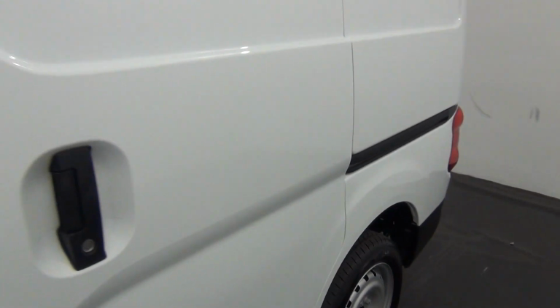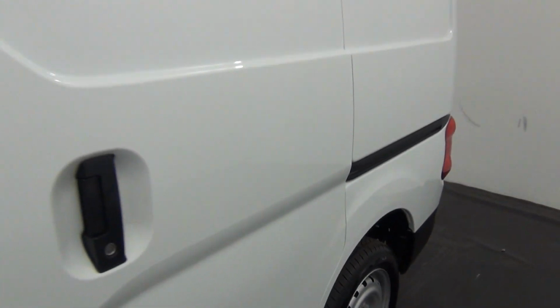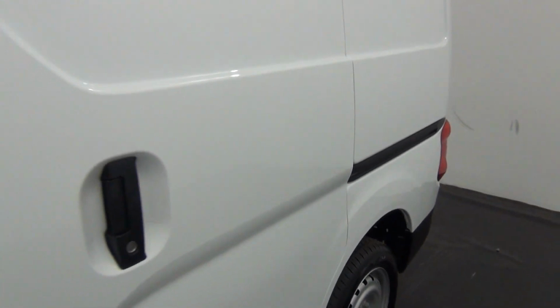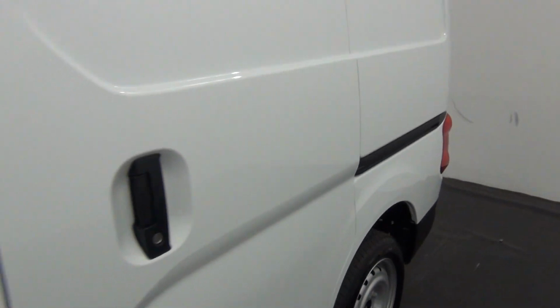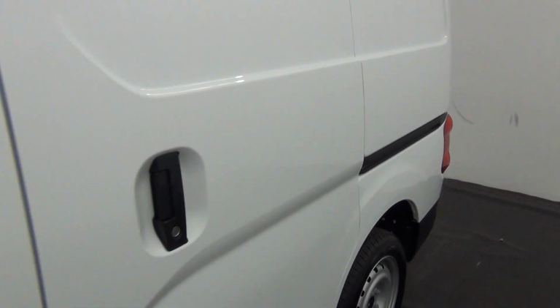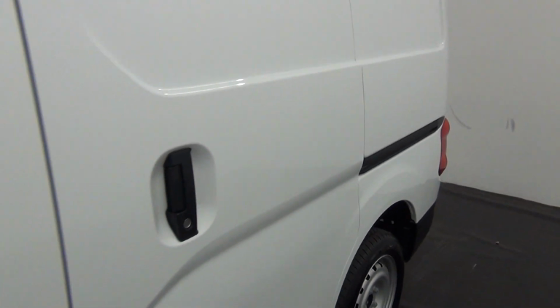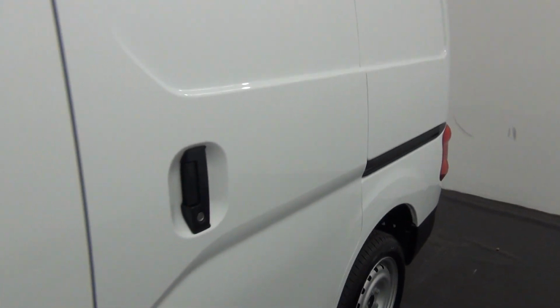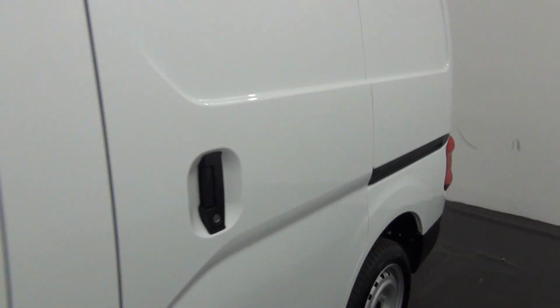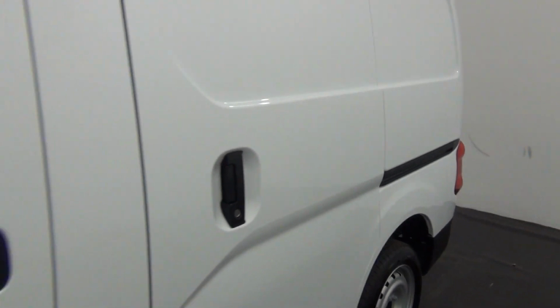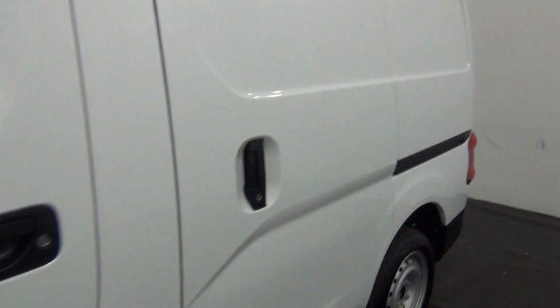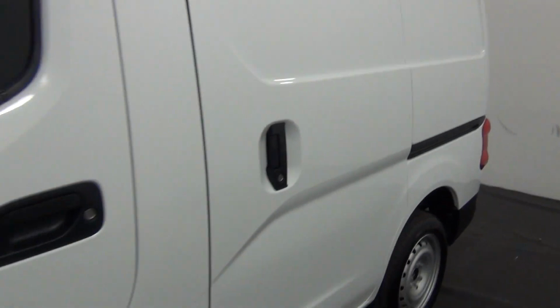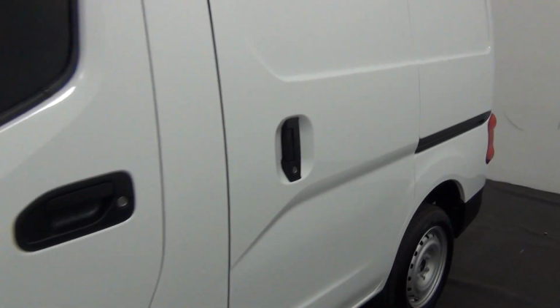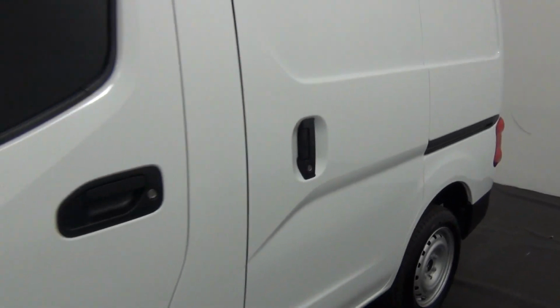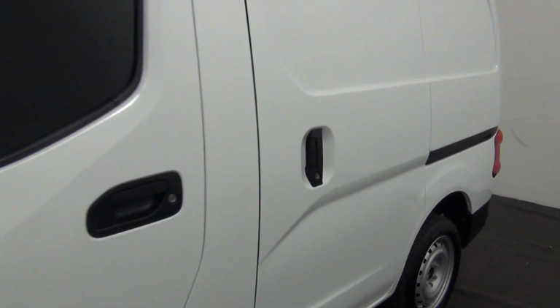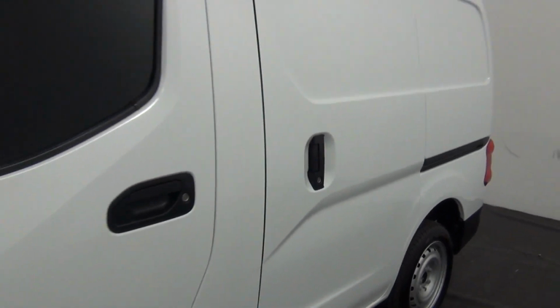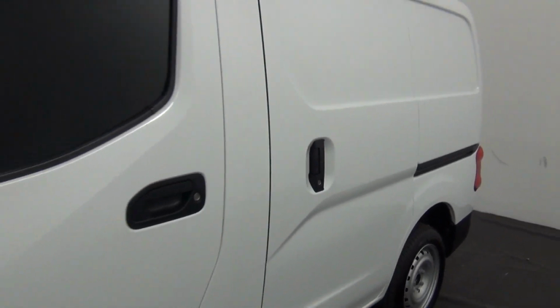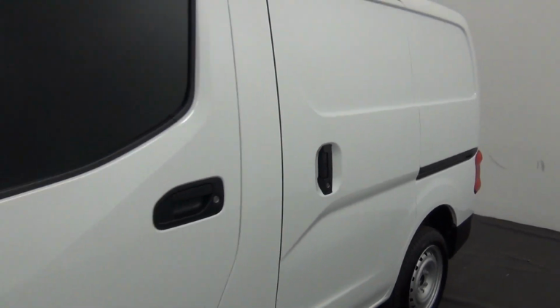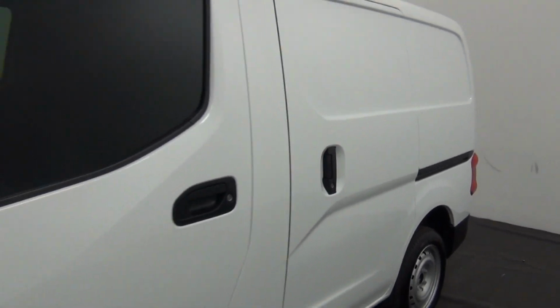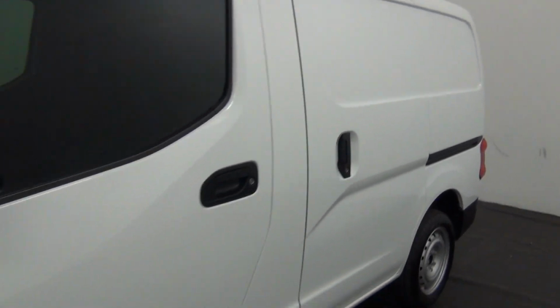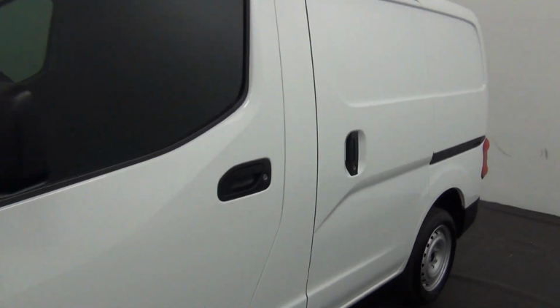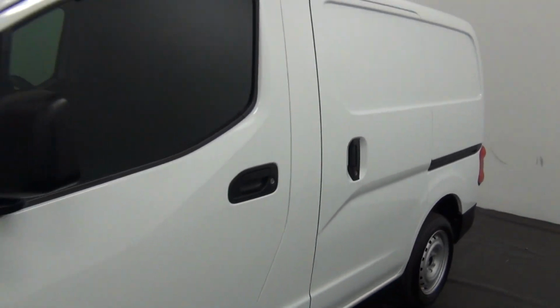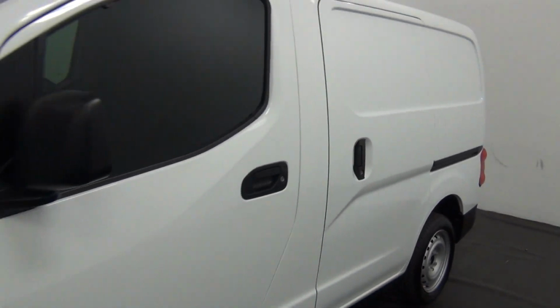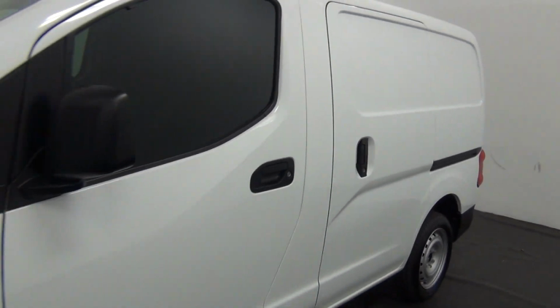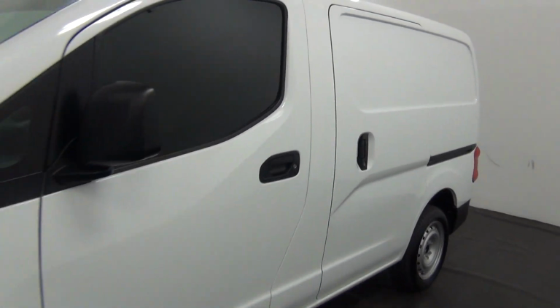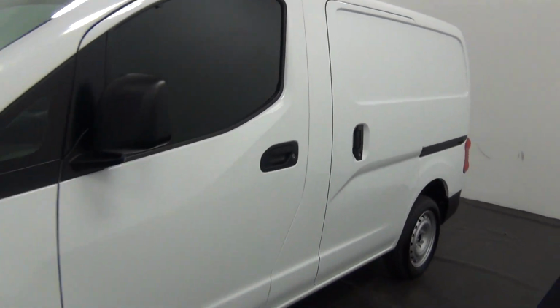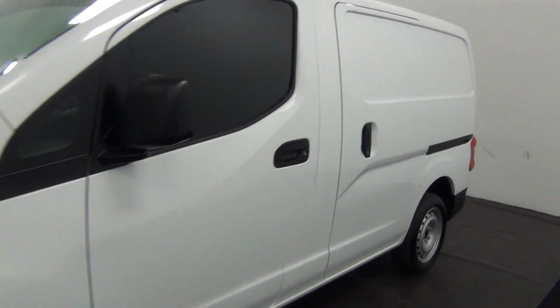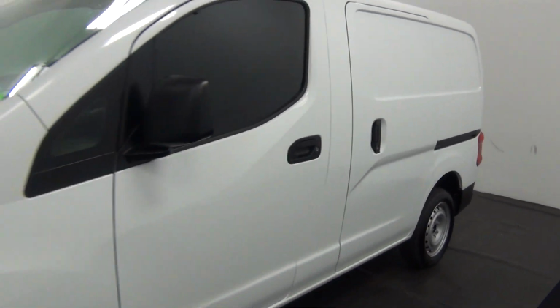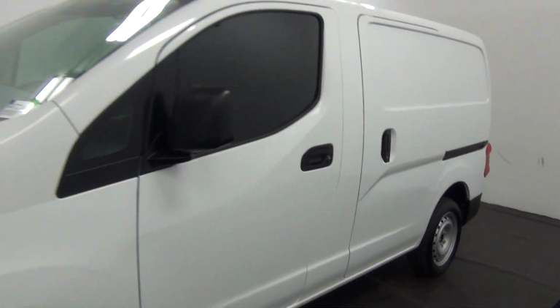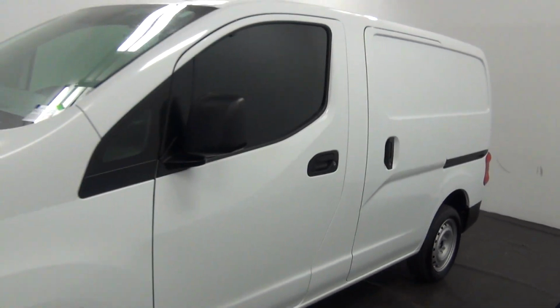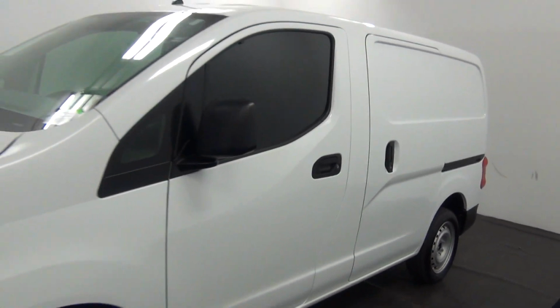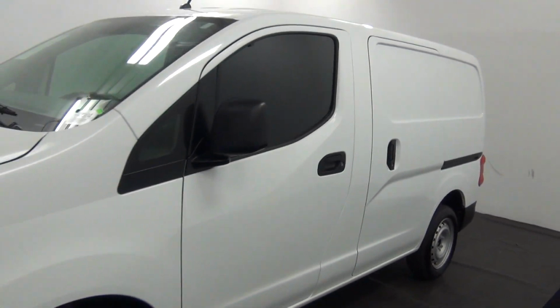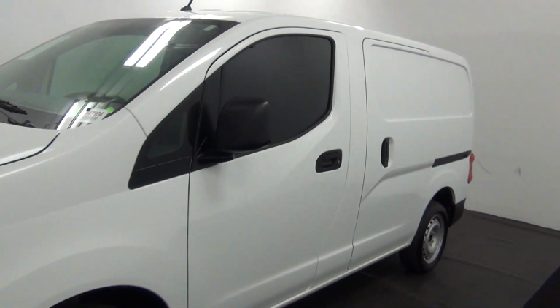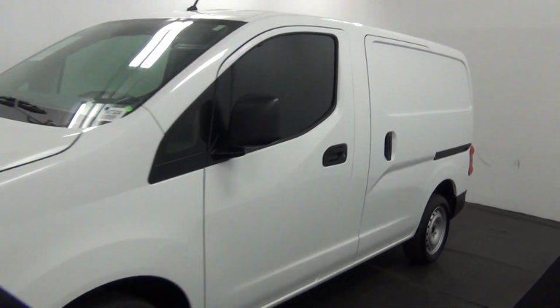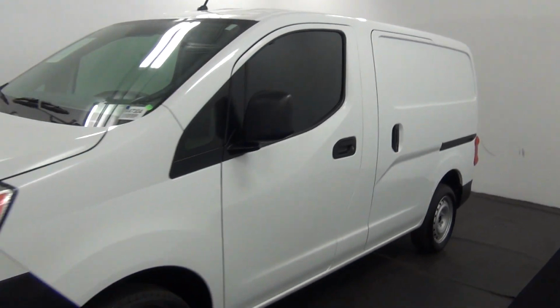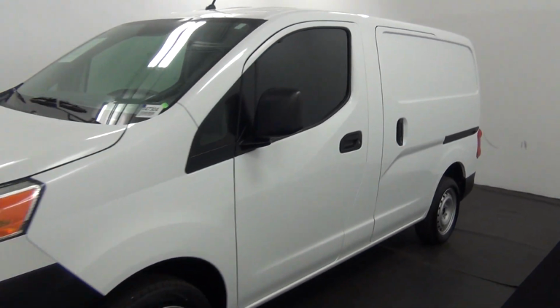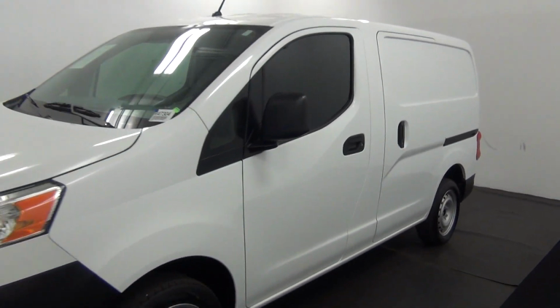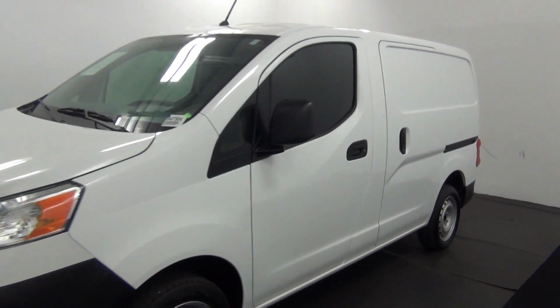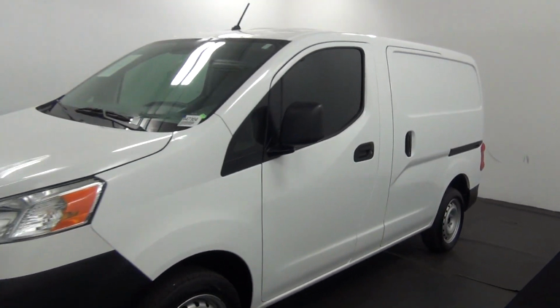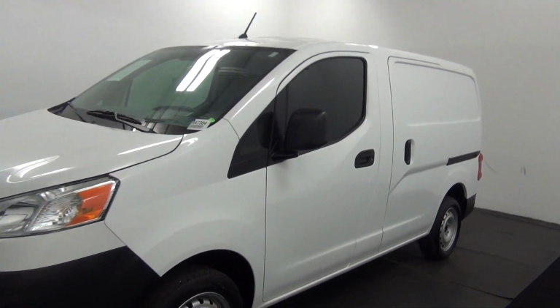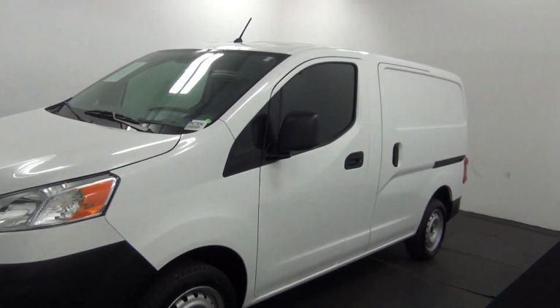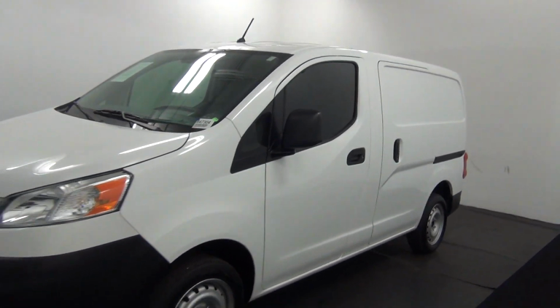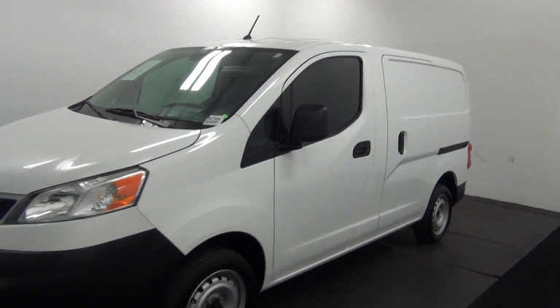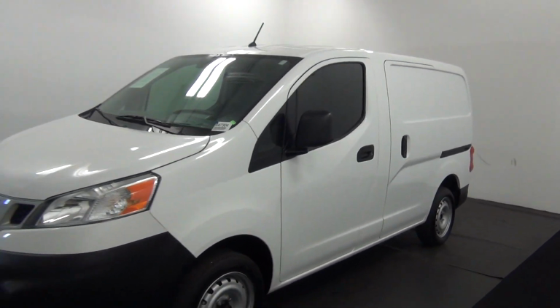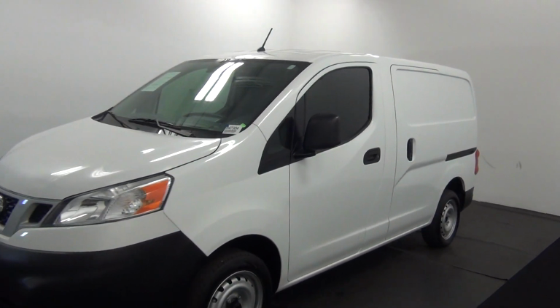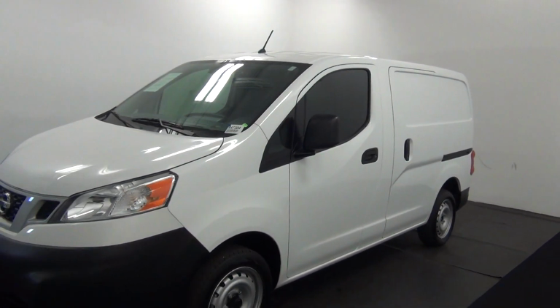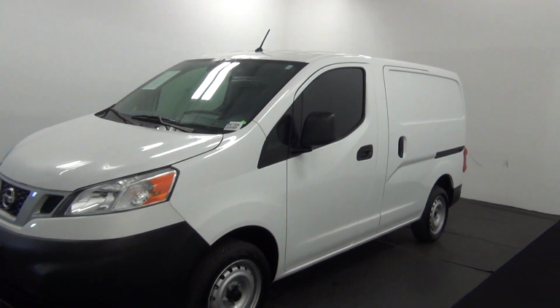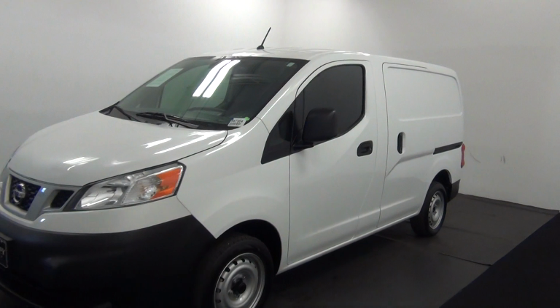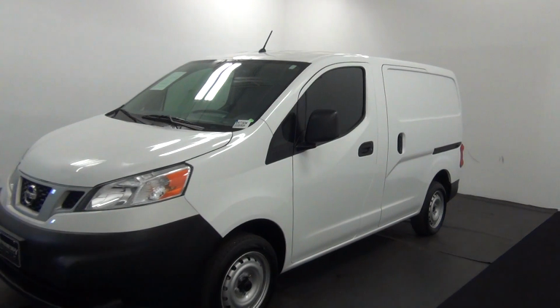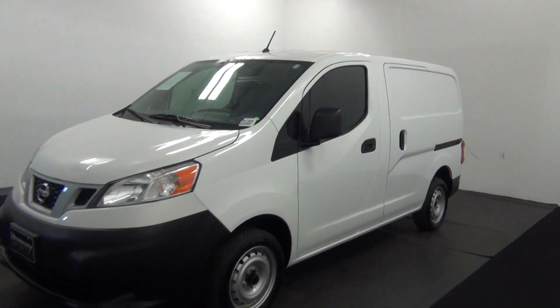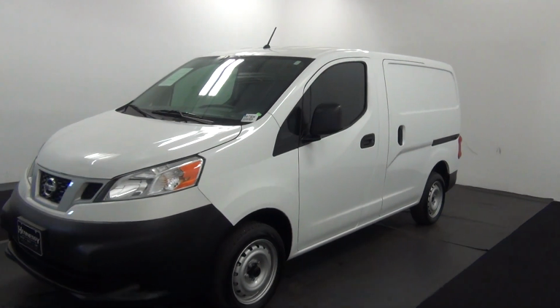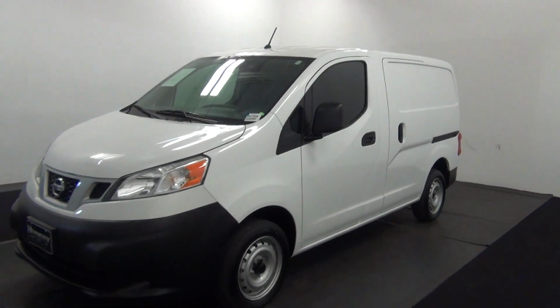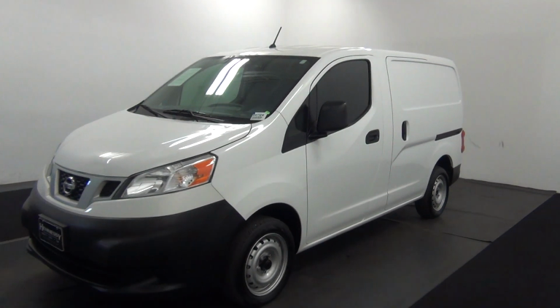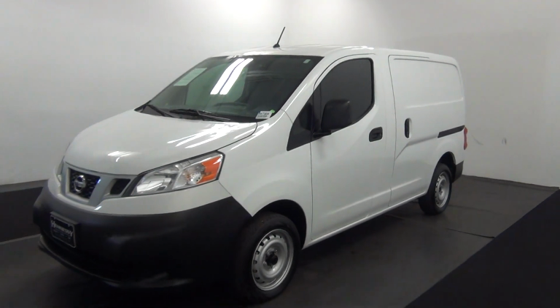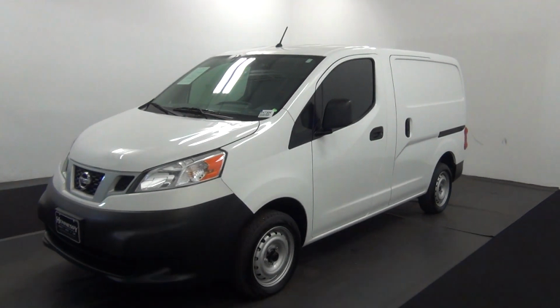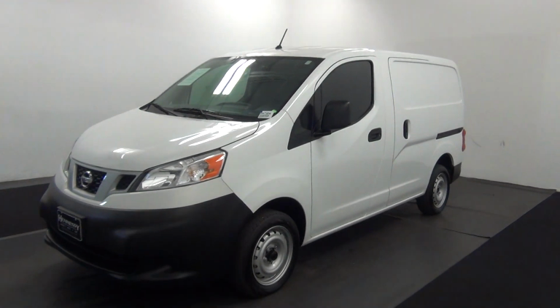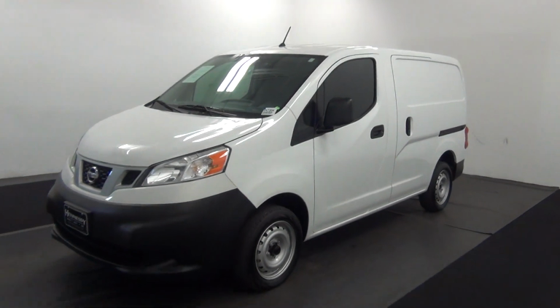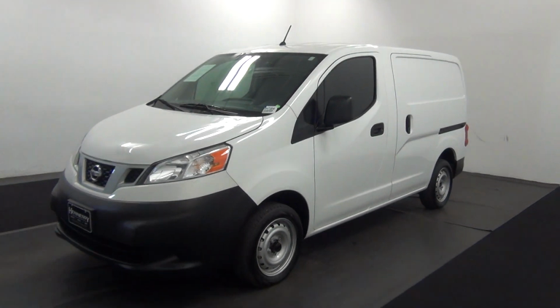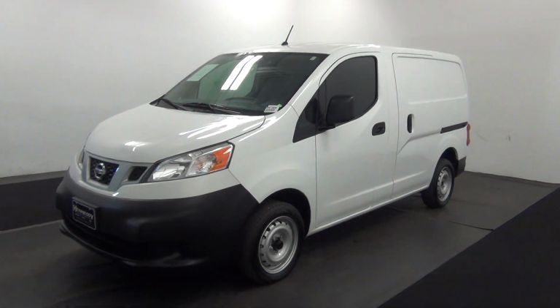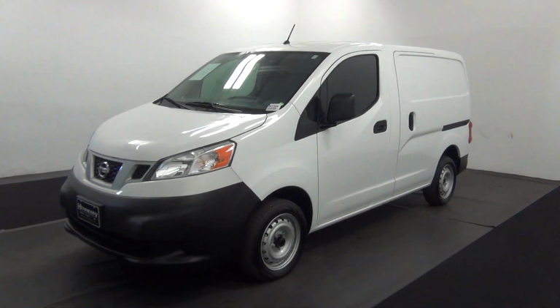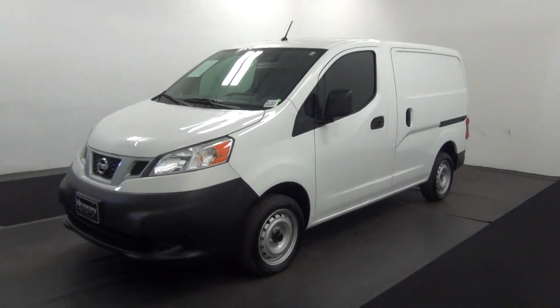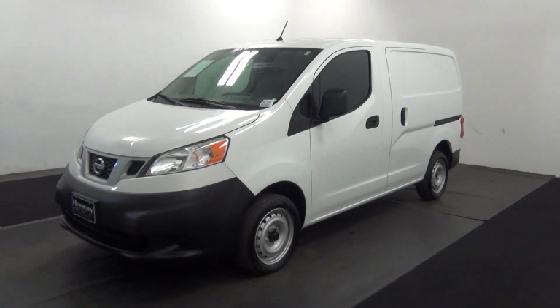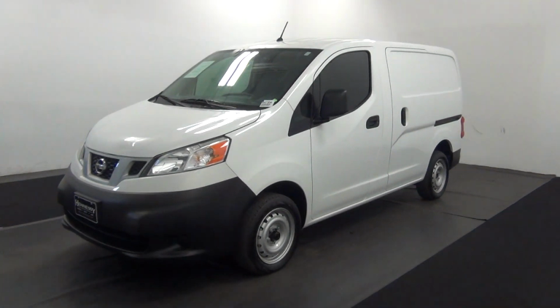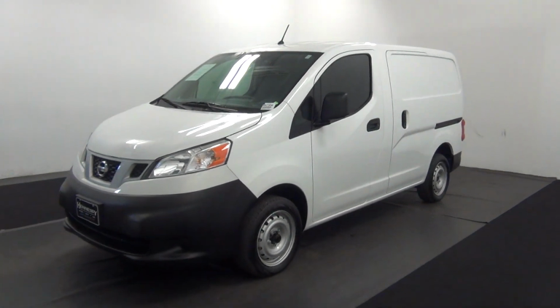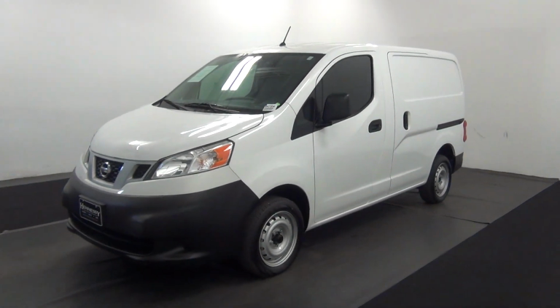And that will end the walk around. Now we're going to go around the 2015 Nissan NV200.